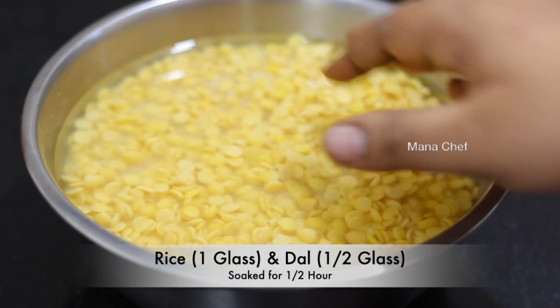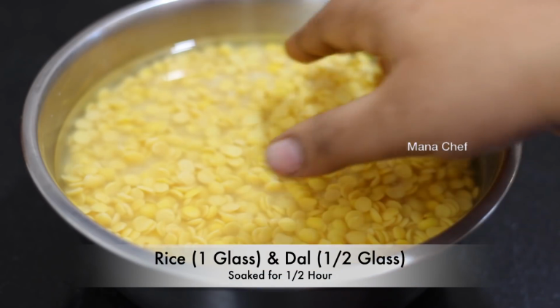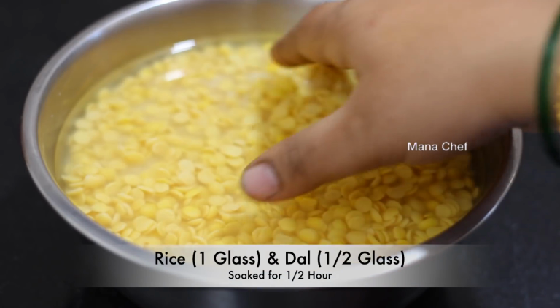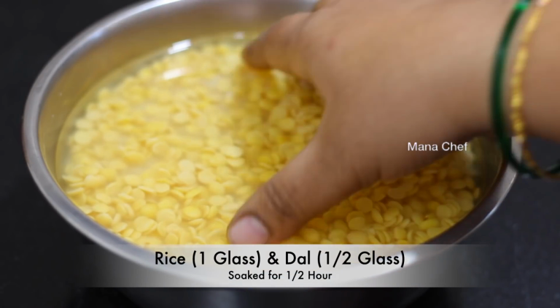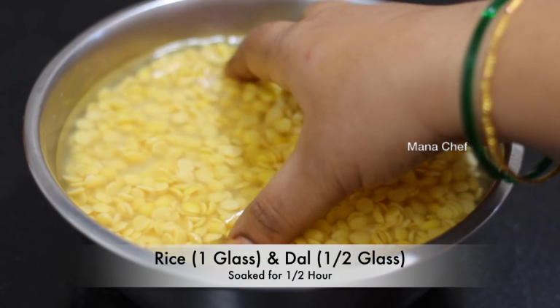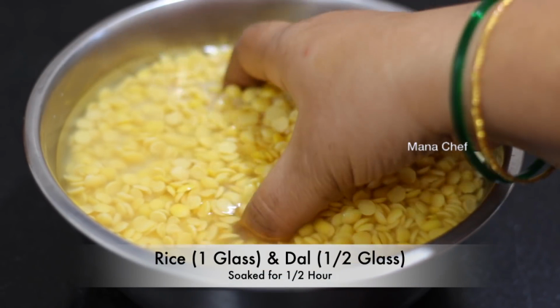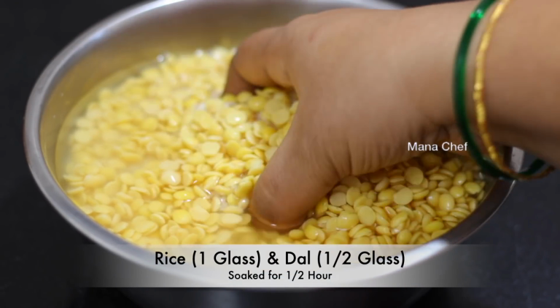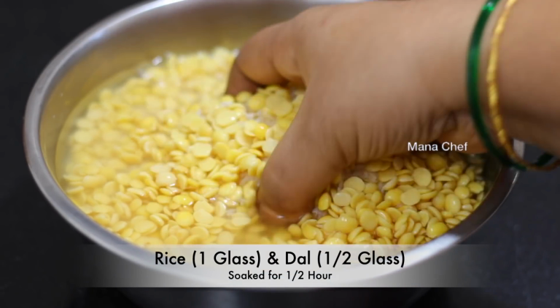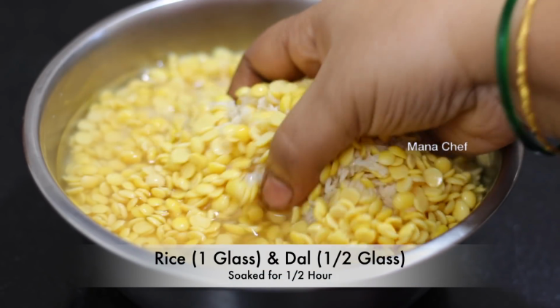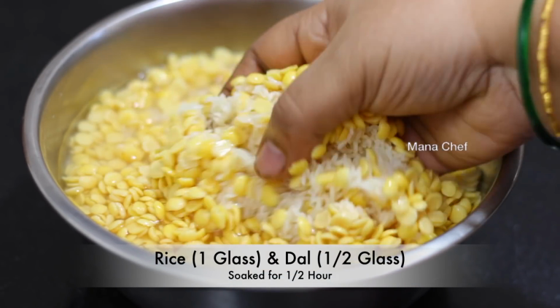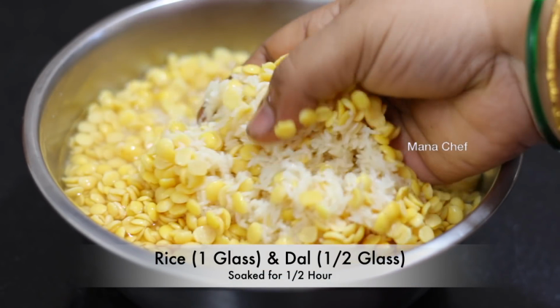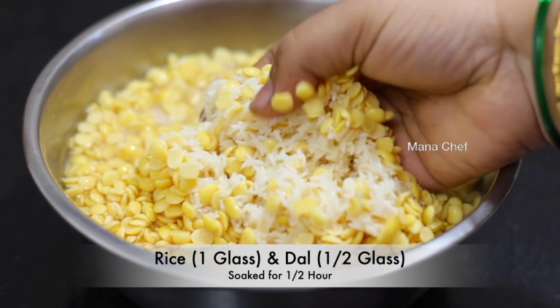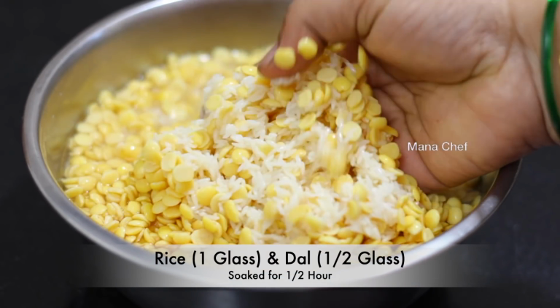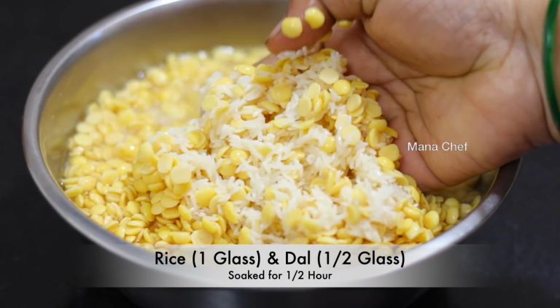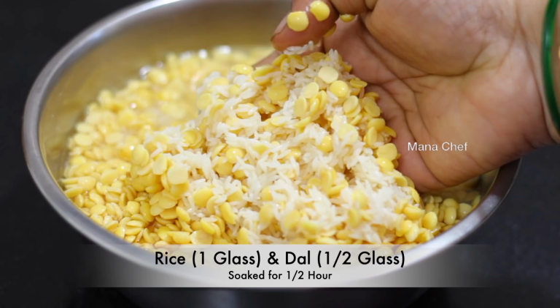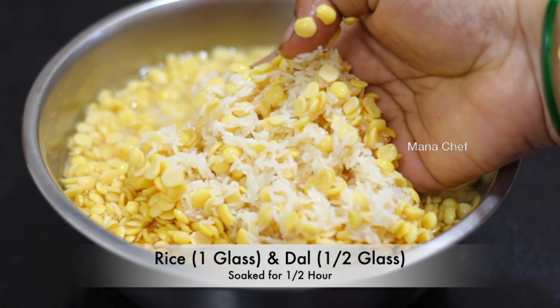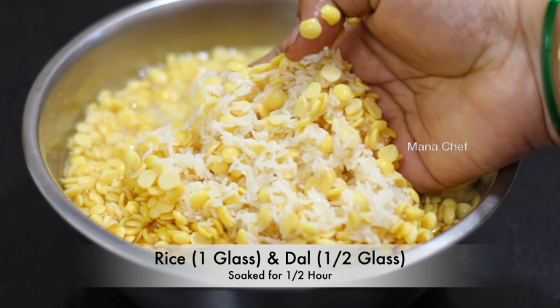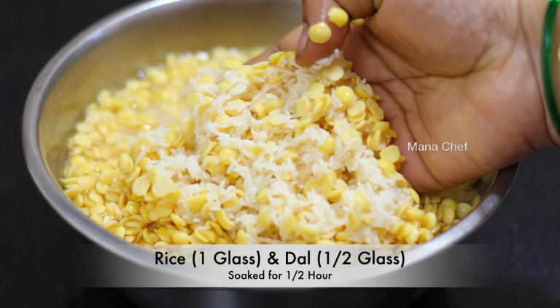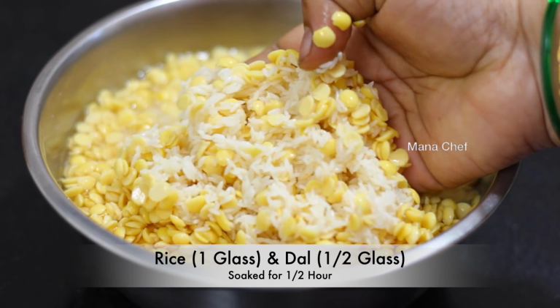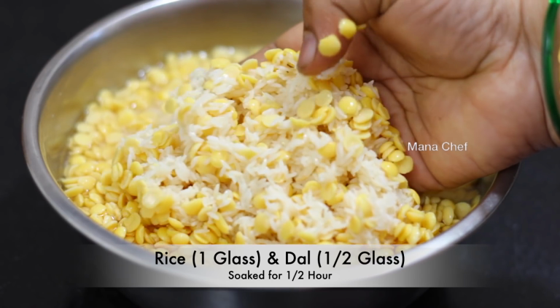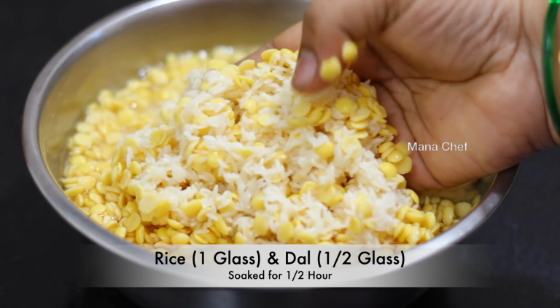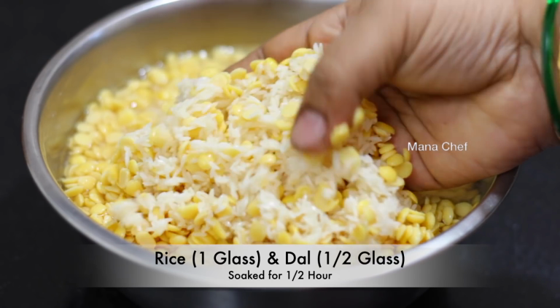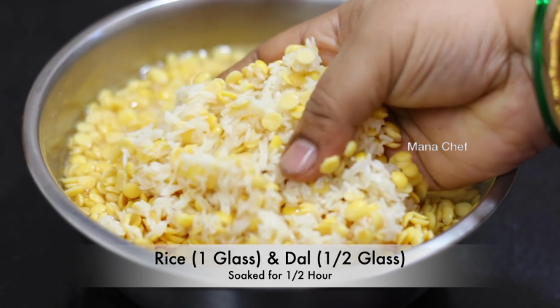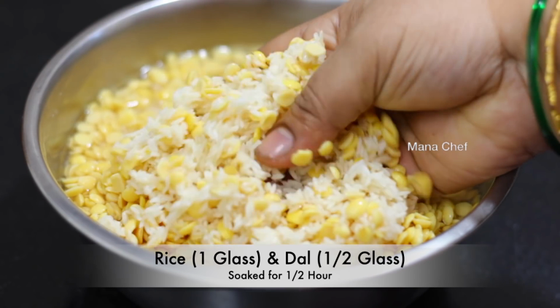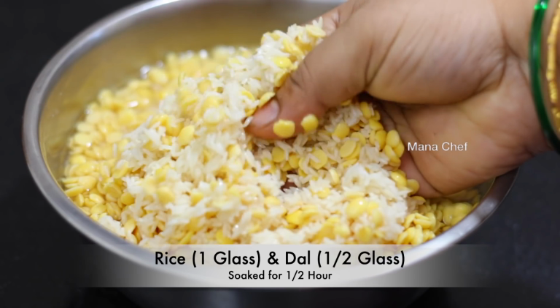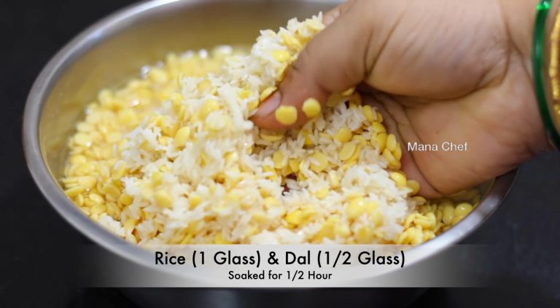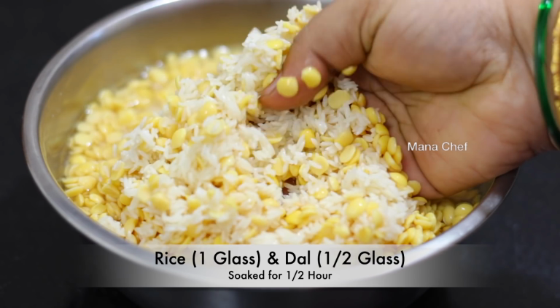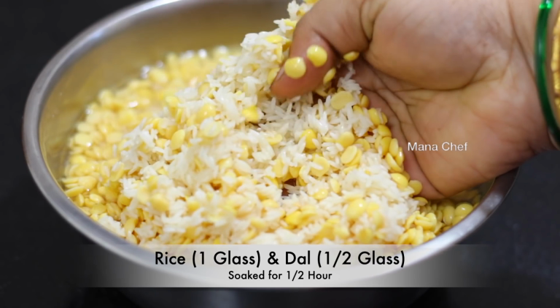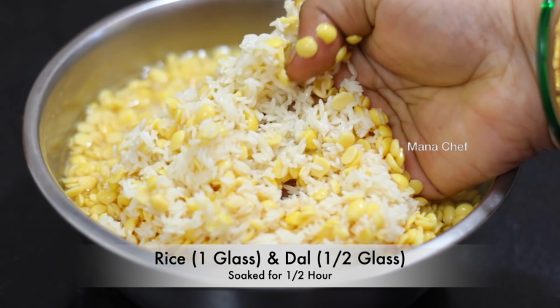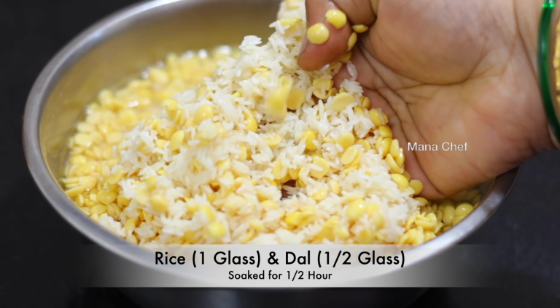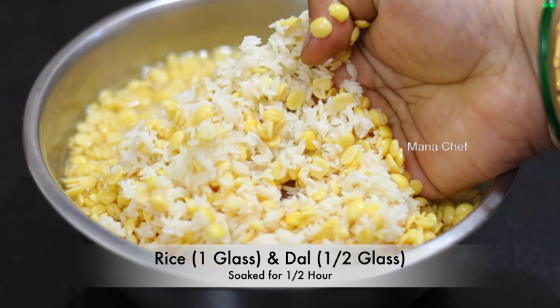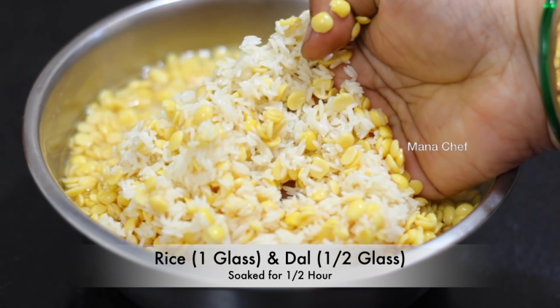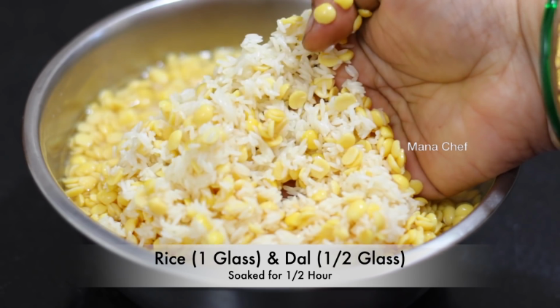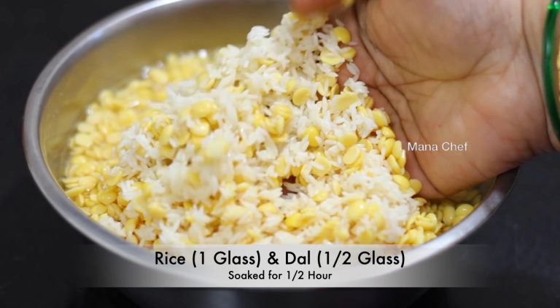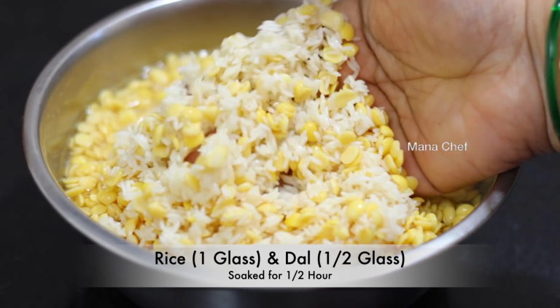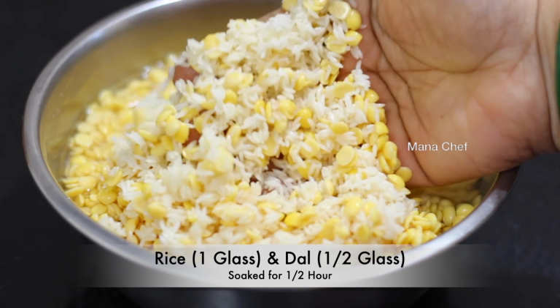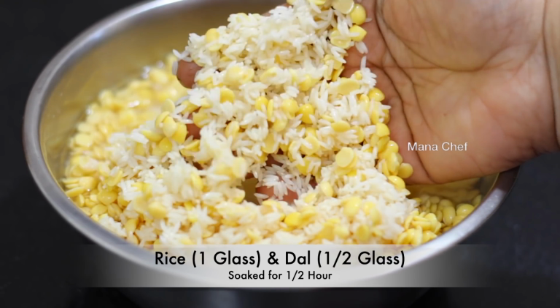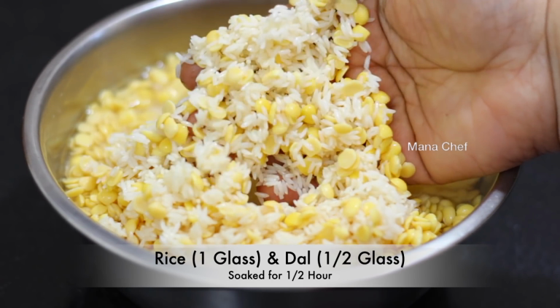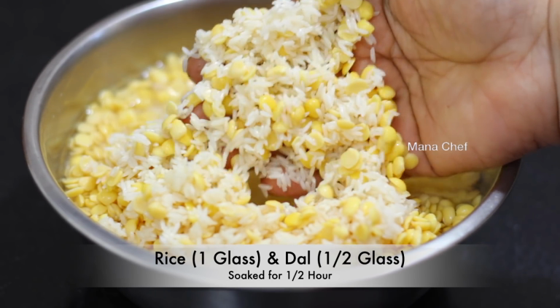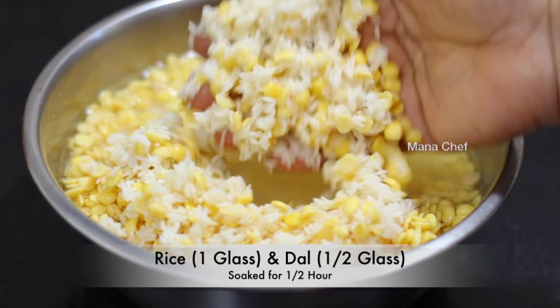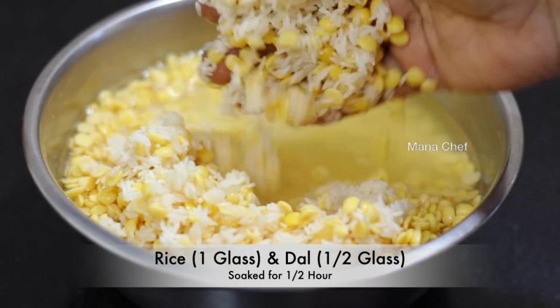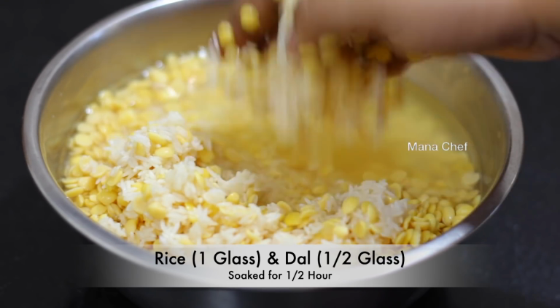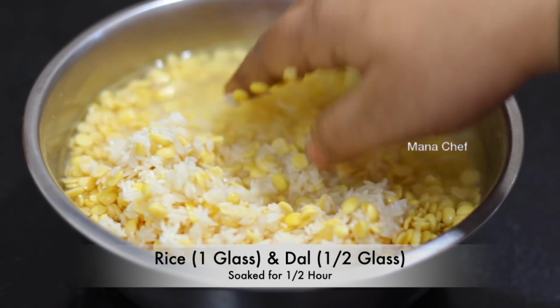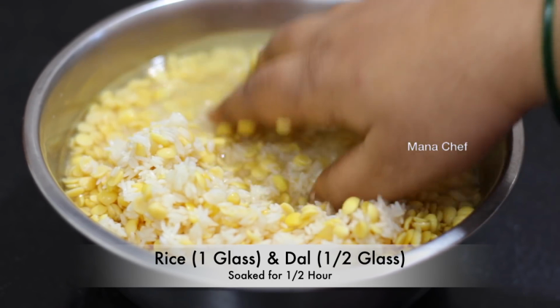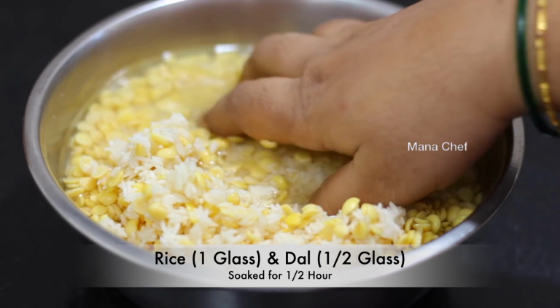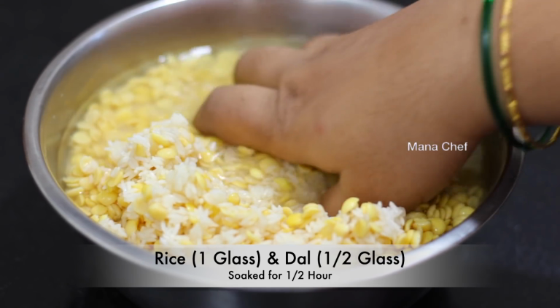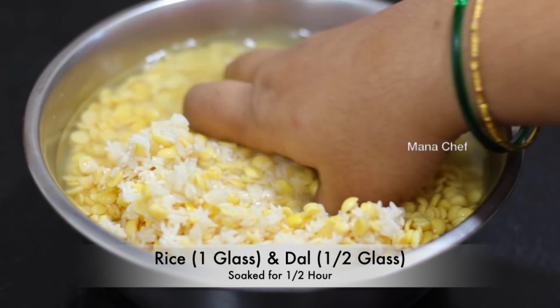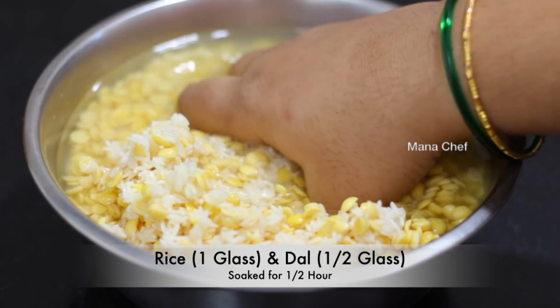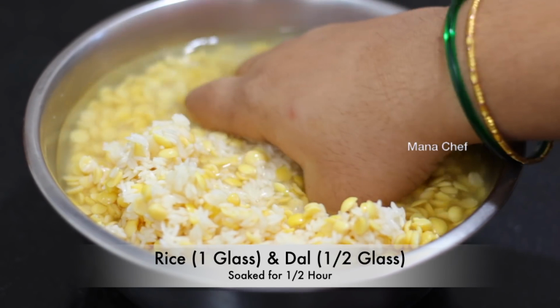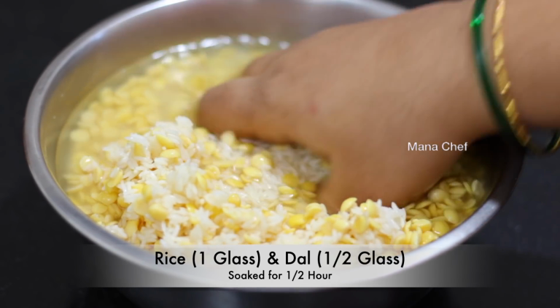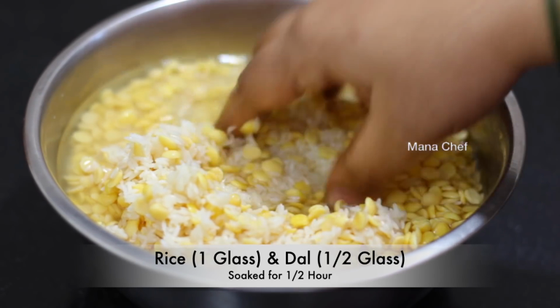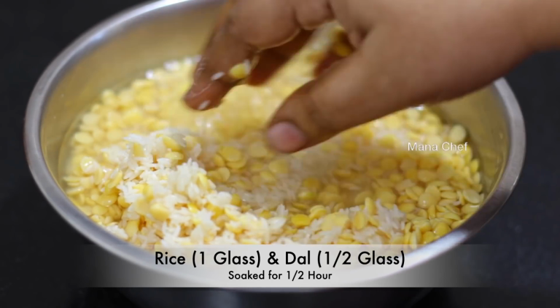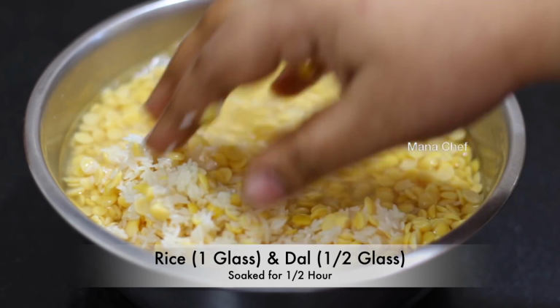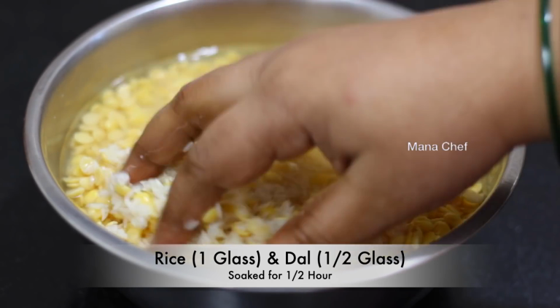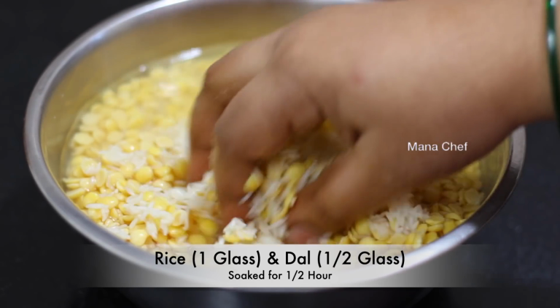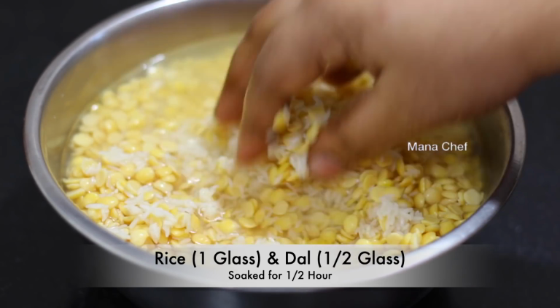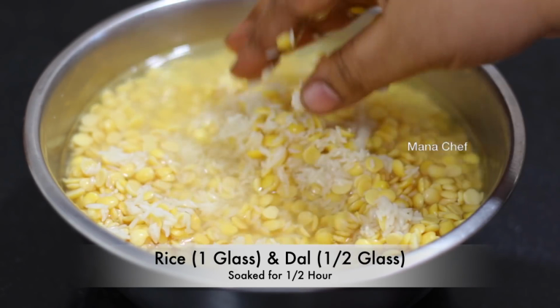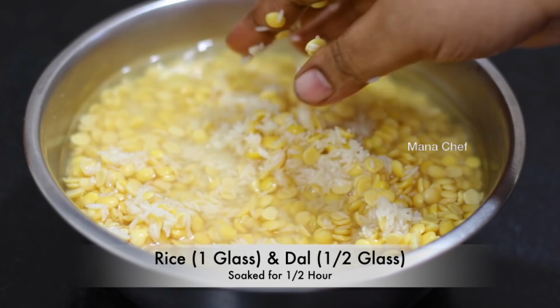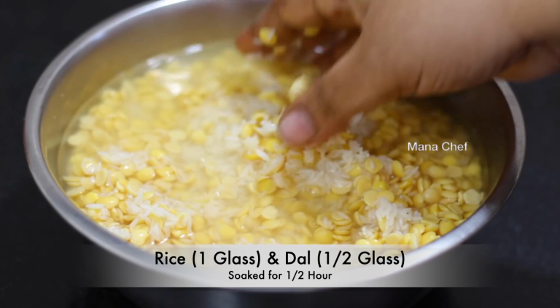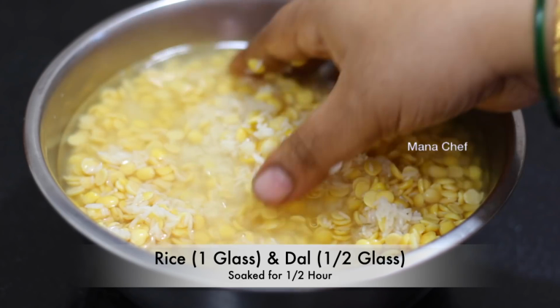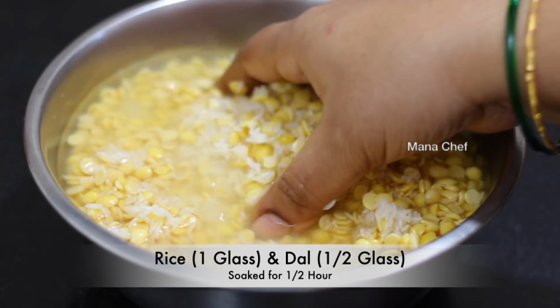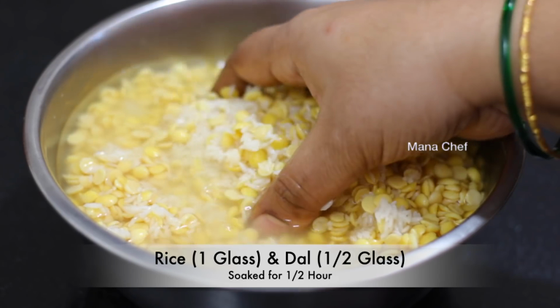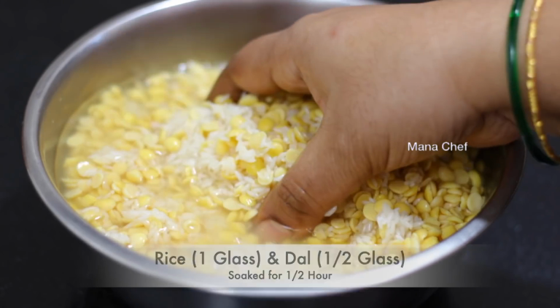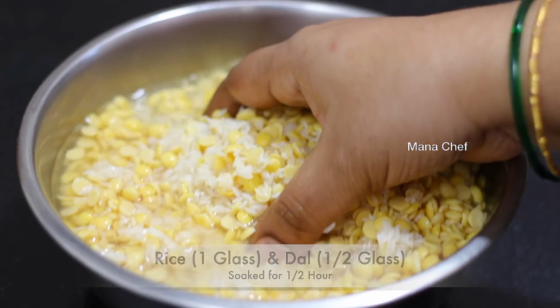First, add a glass of rice. Add half a glass of rice and let it soak with water.